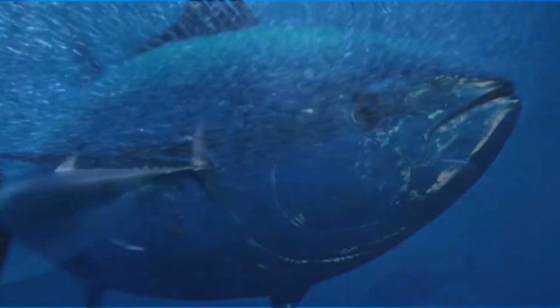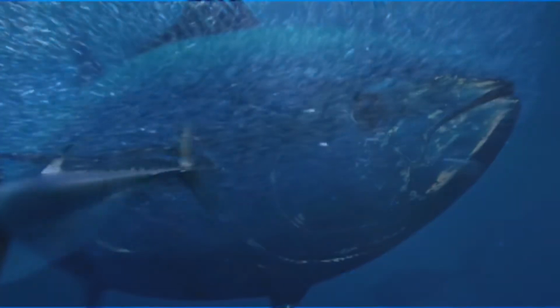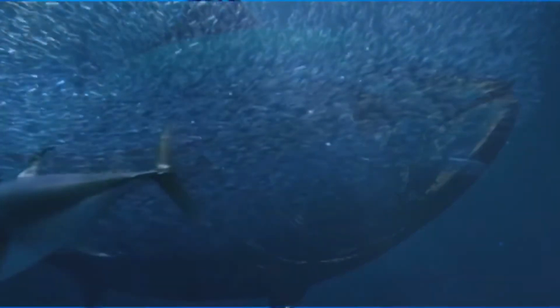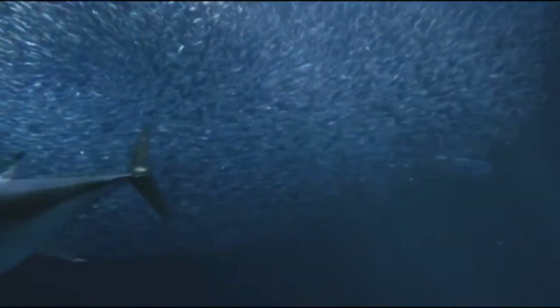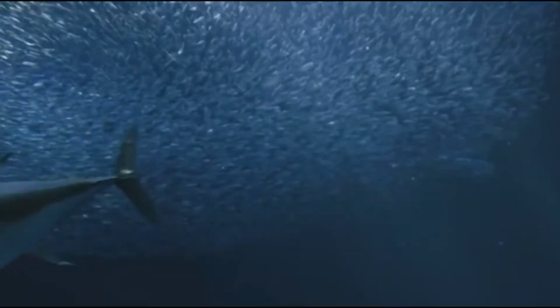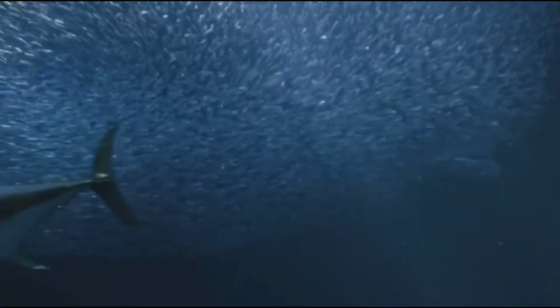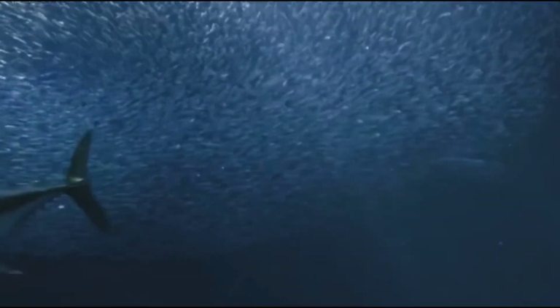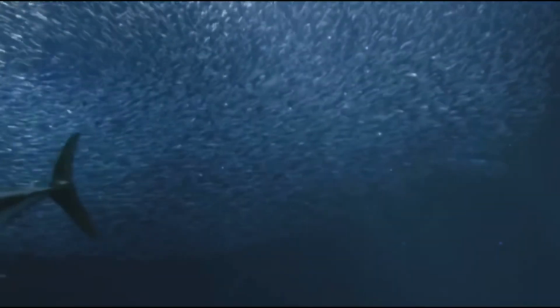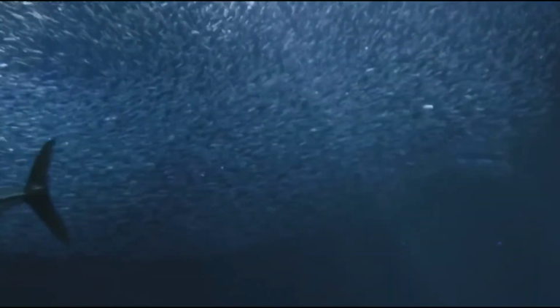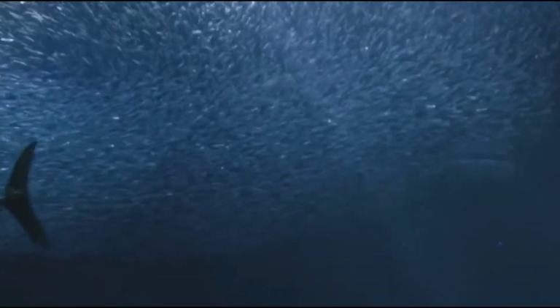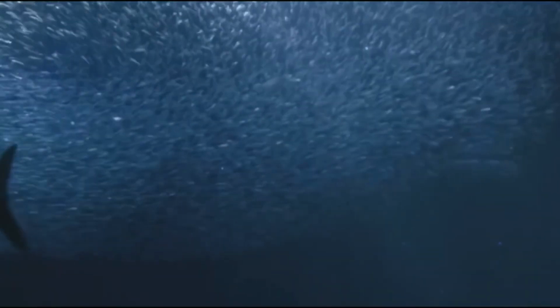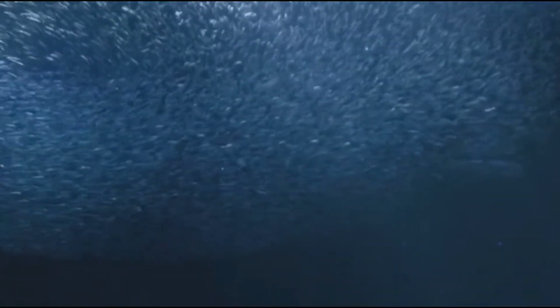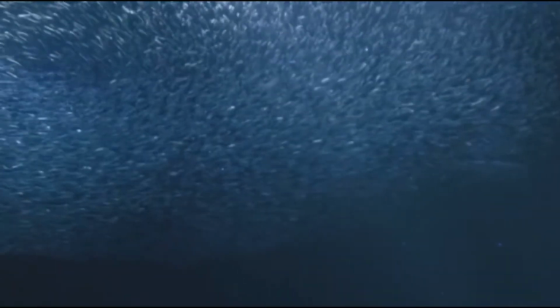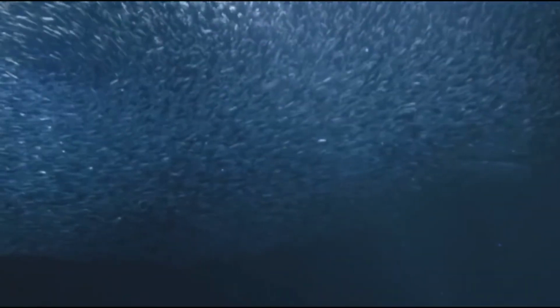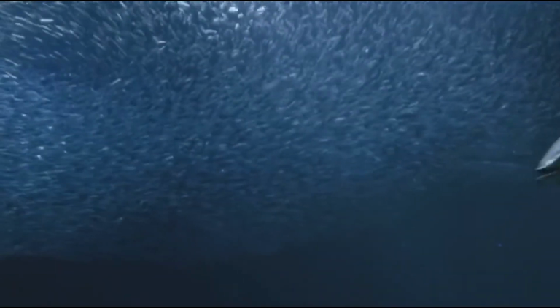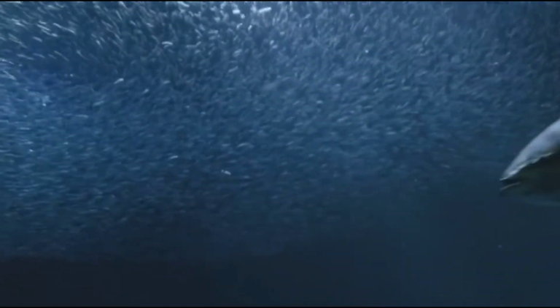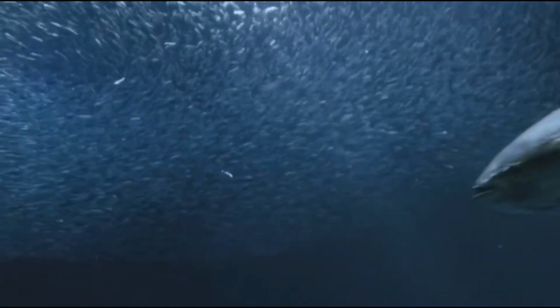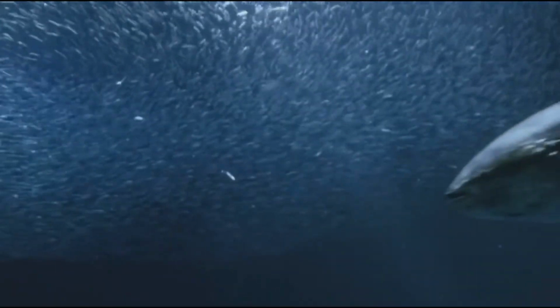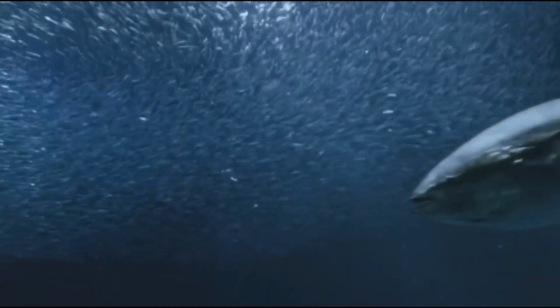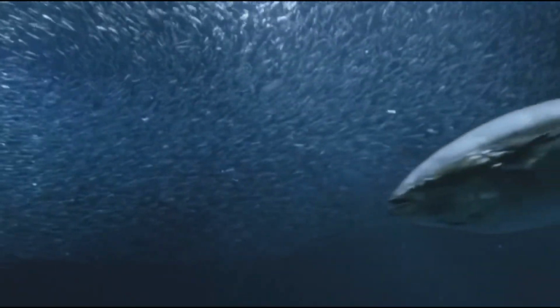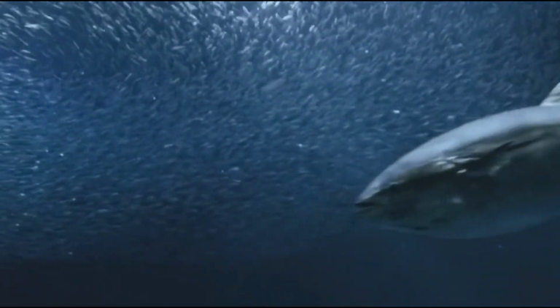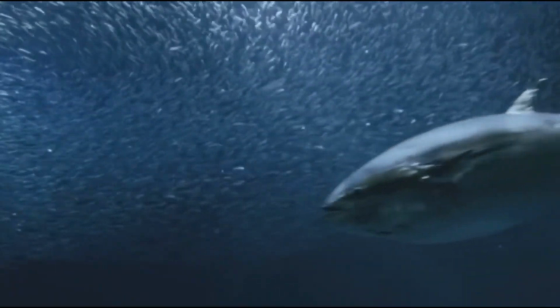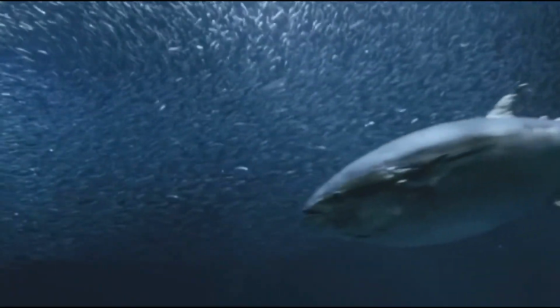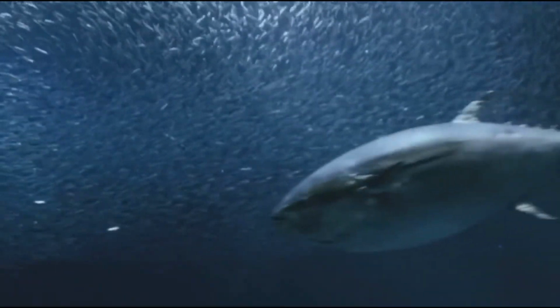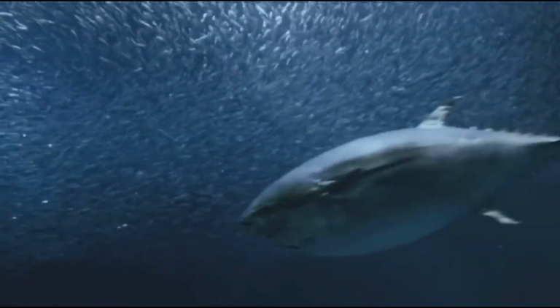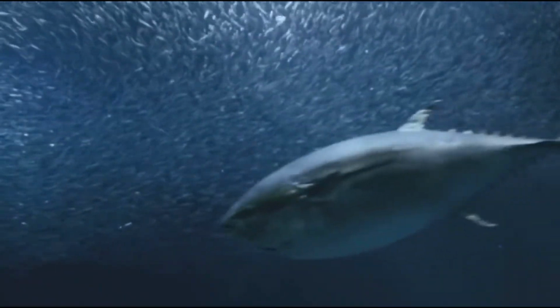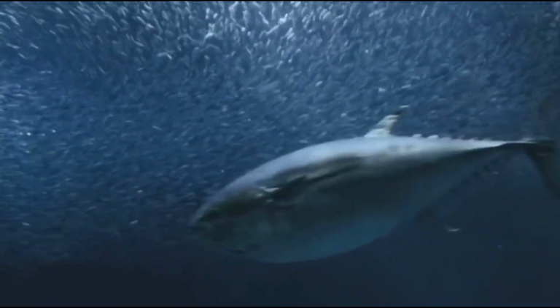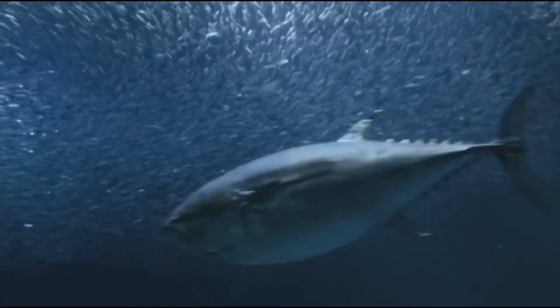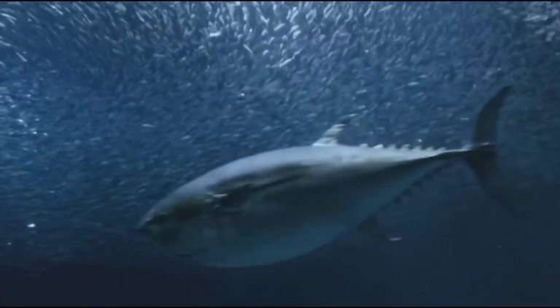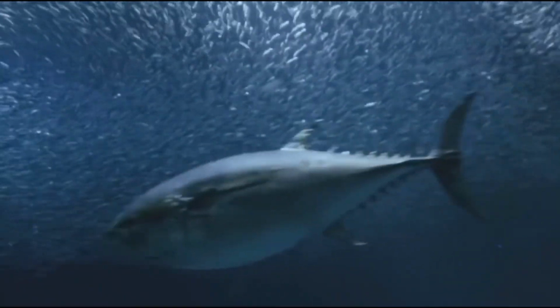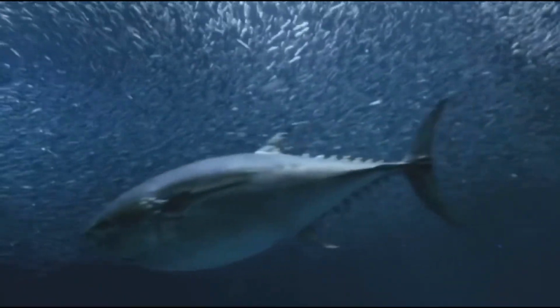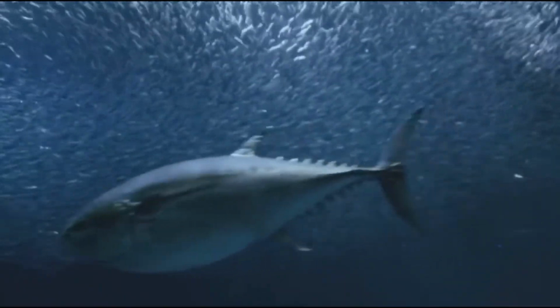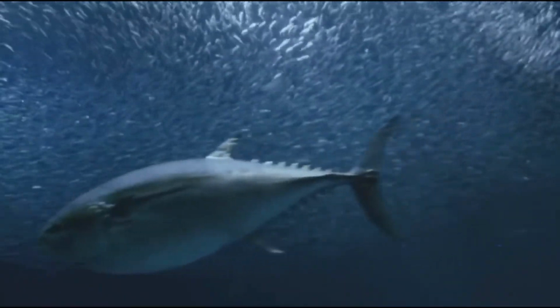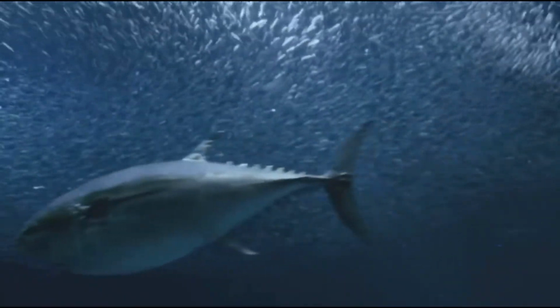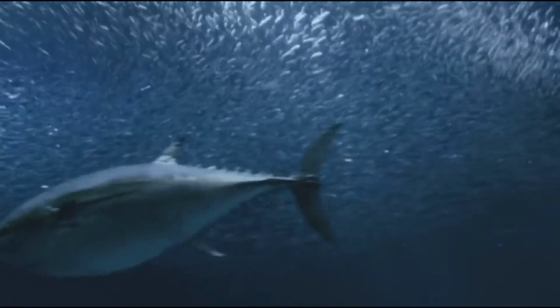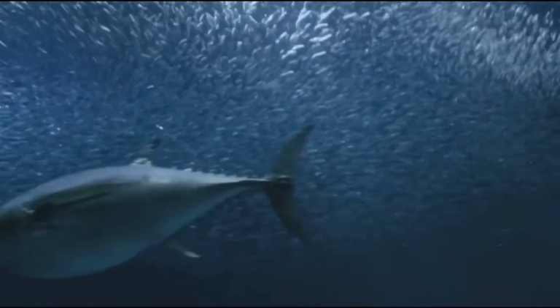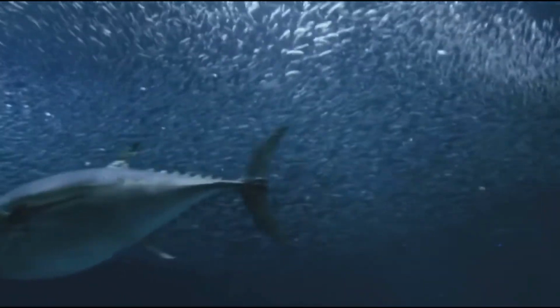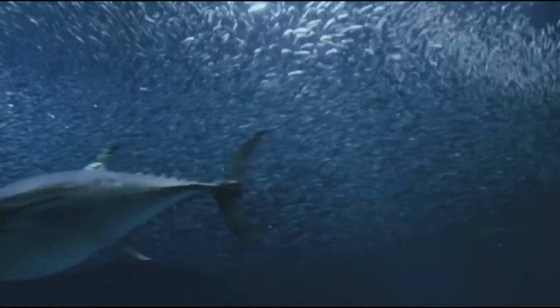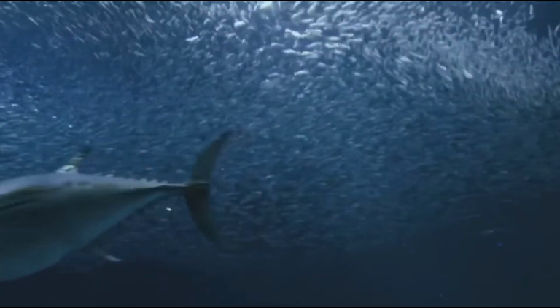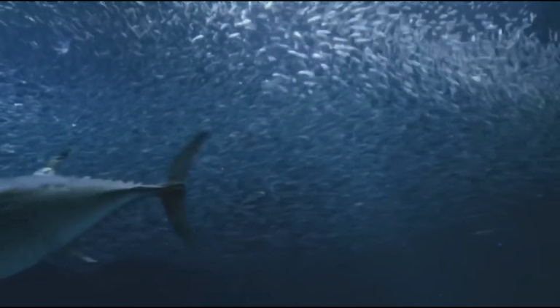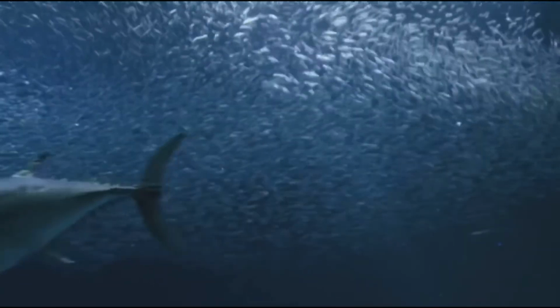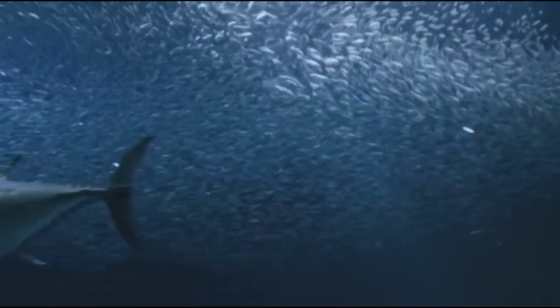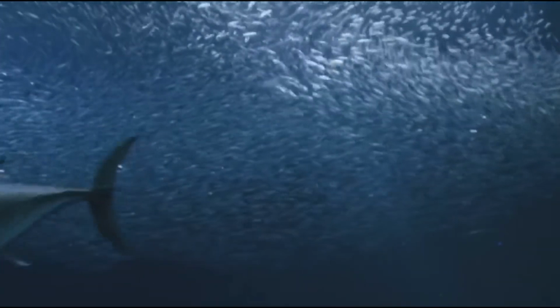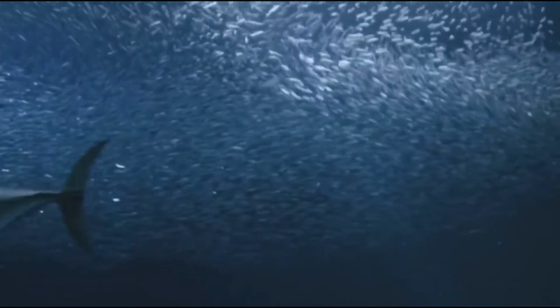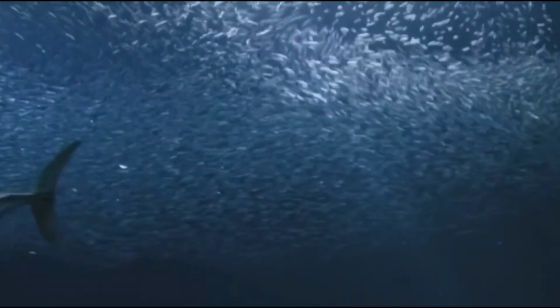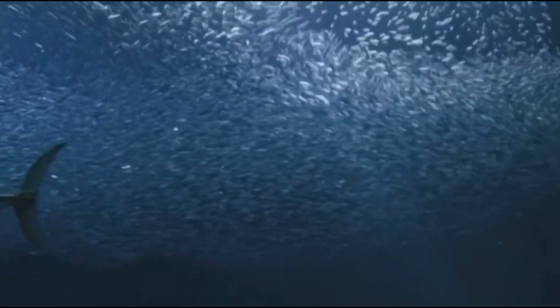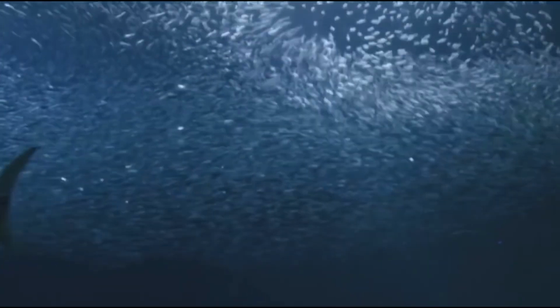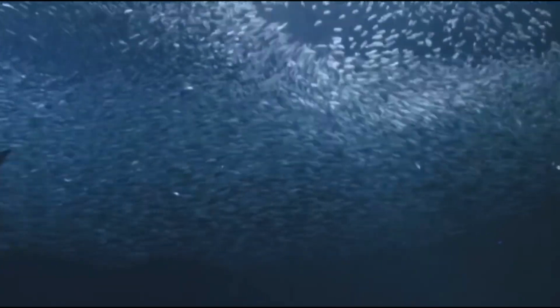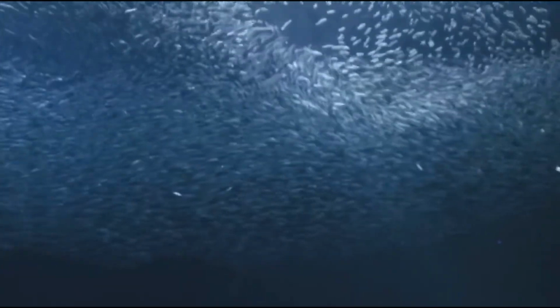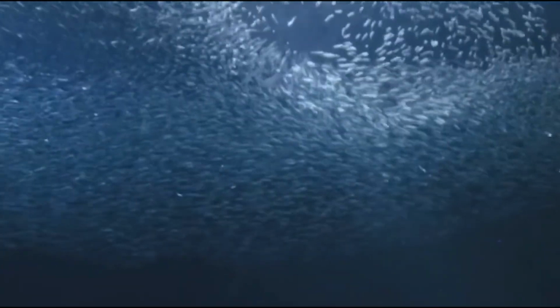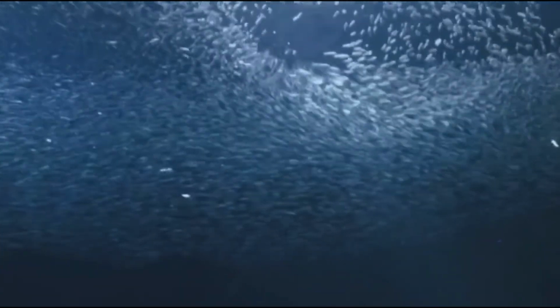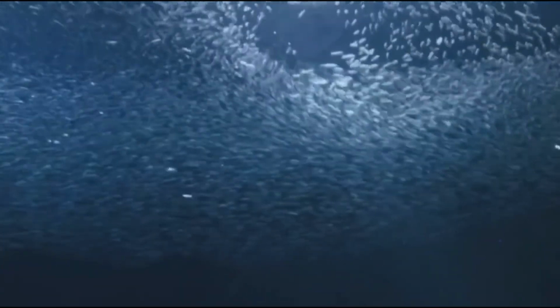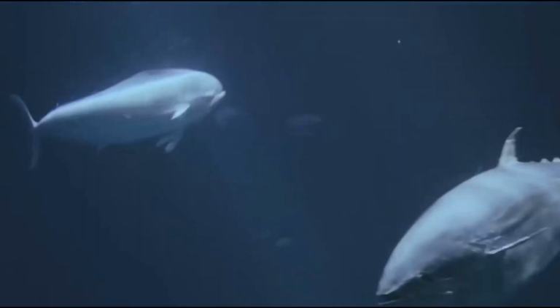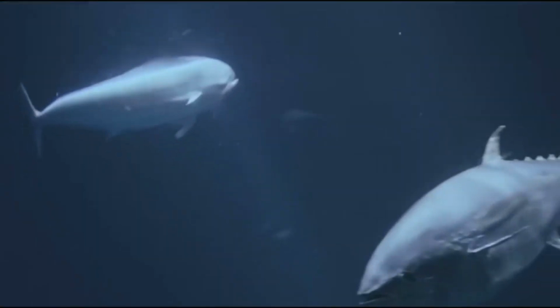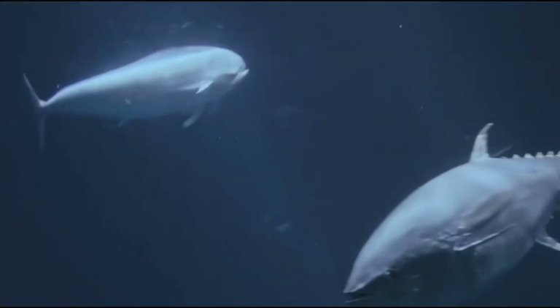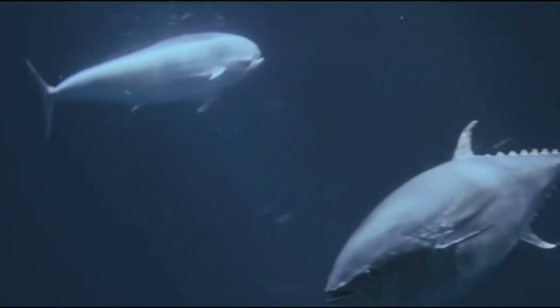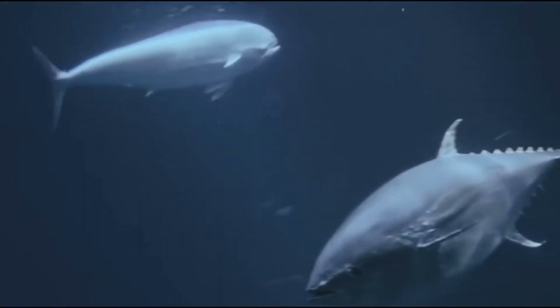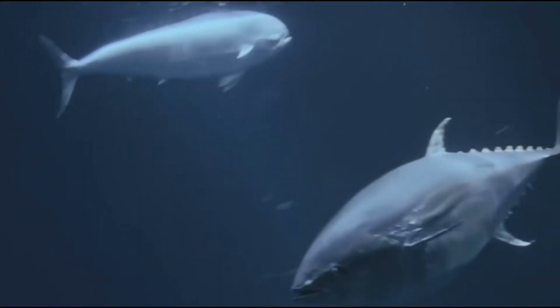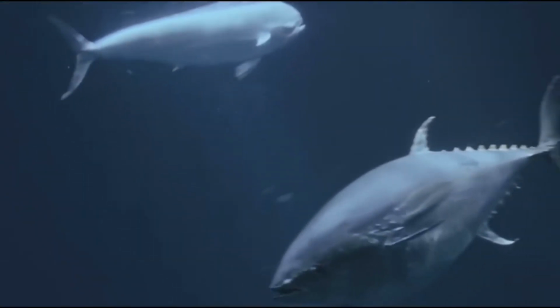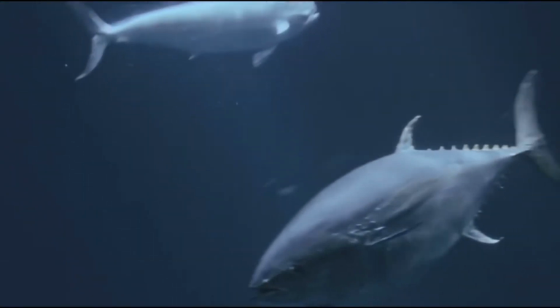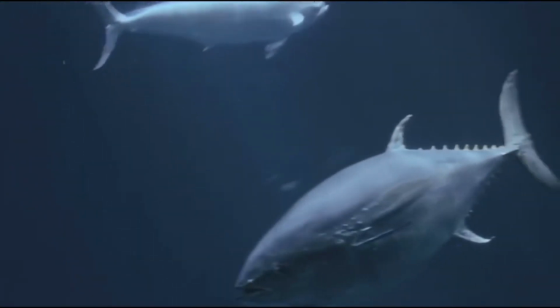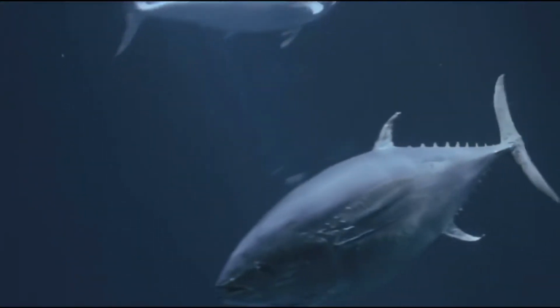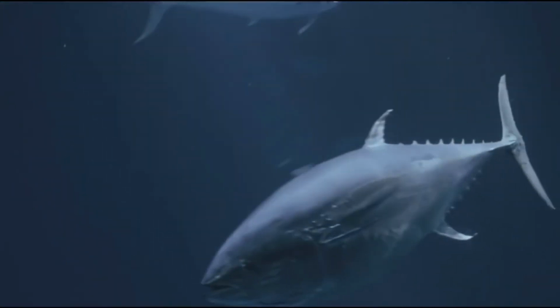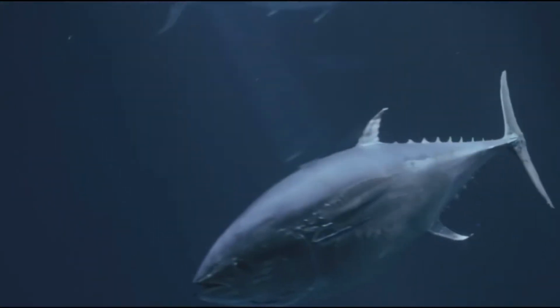Unfortunately, this fish is decreasing in population size and is not considered endangered yet. Therefore, there are no restrictions on fishing for them.